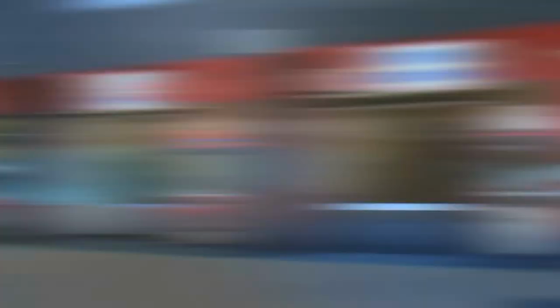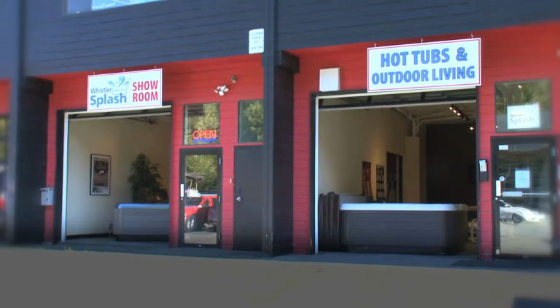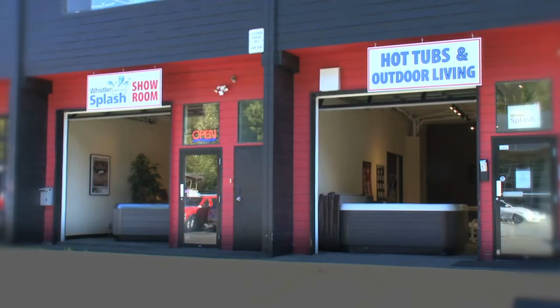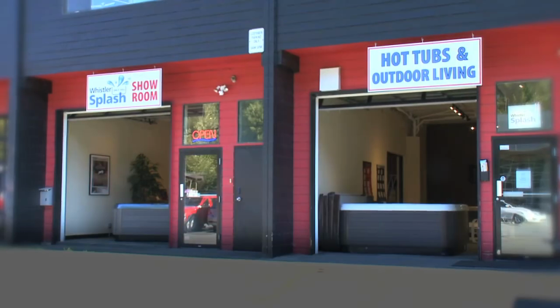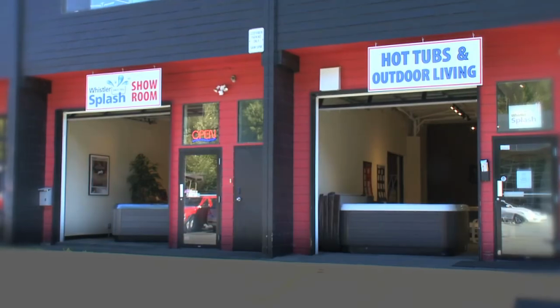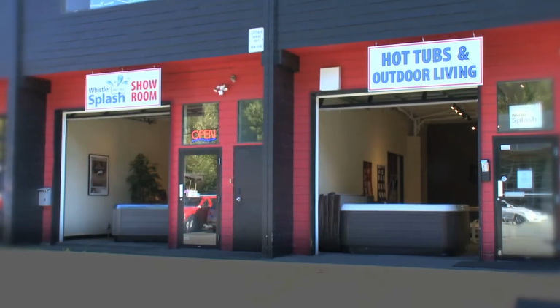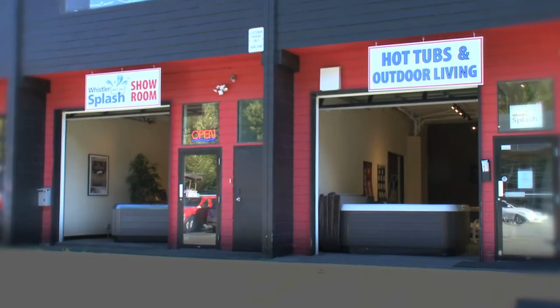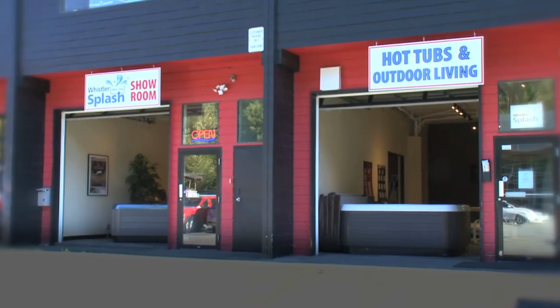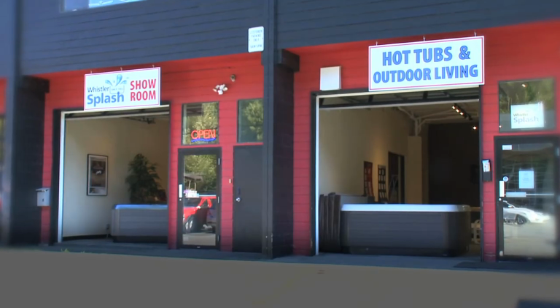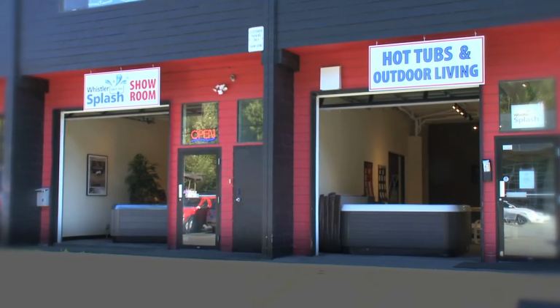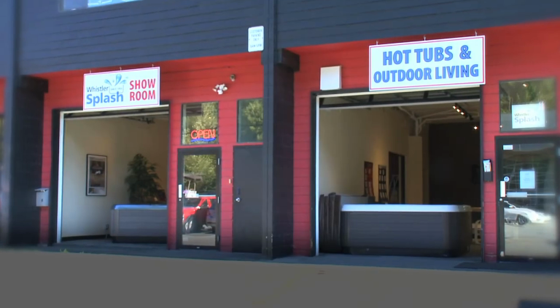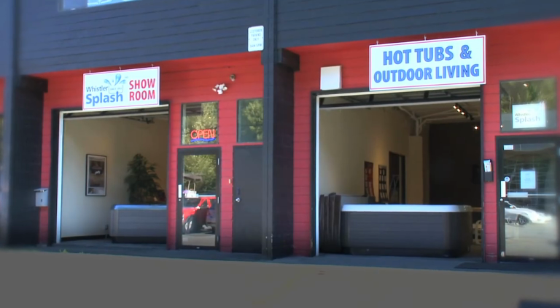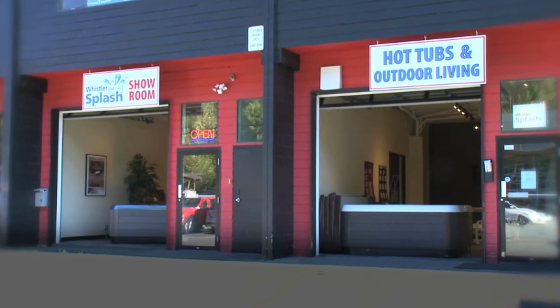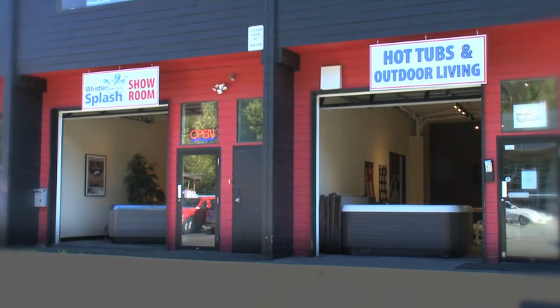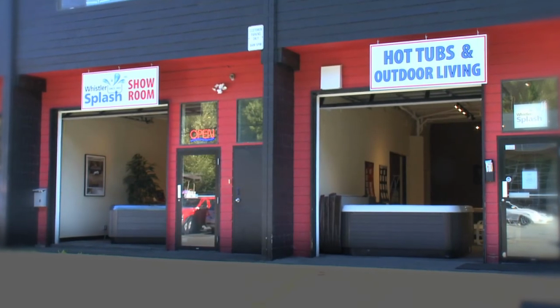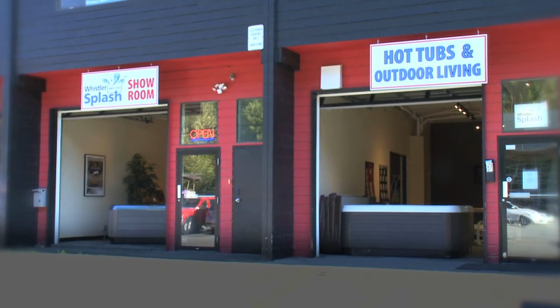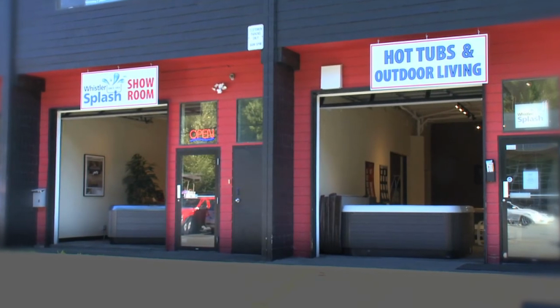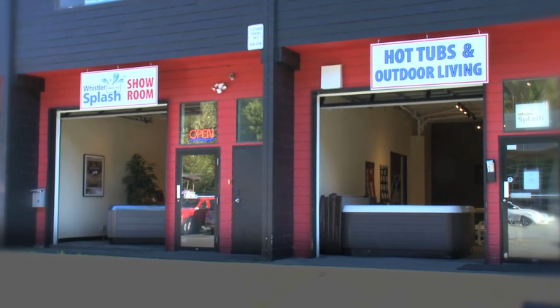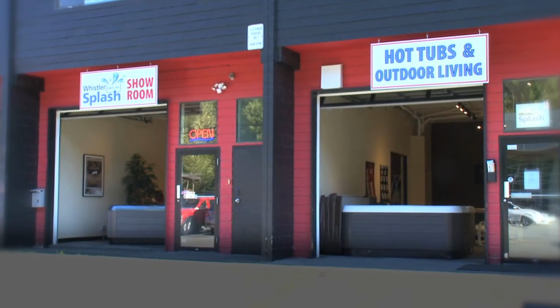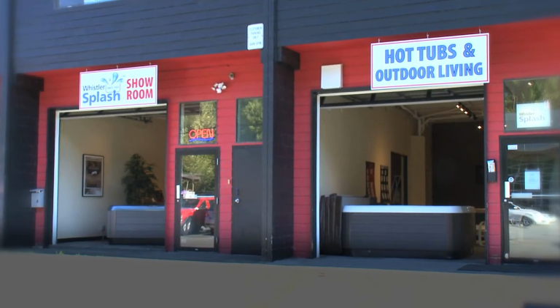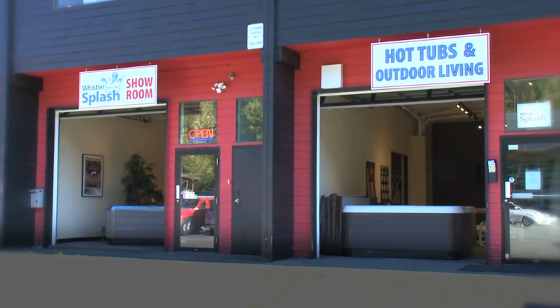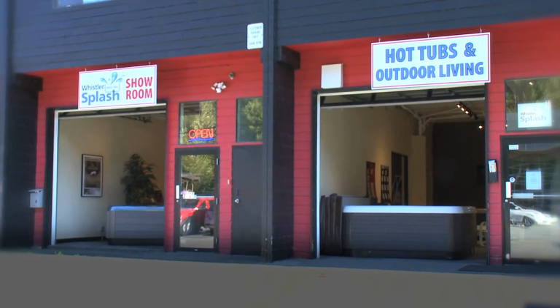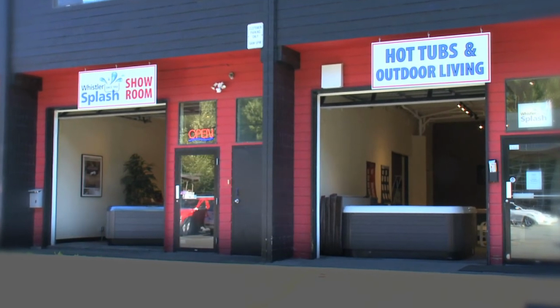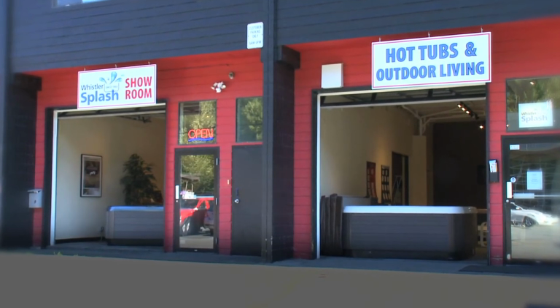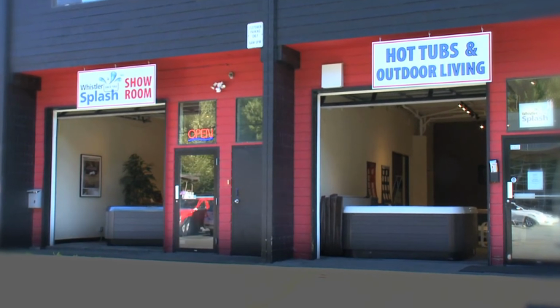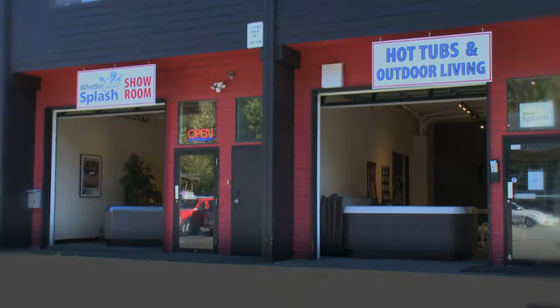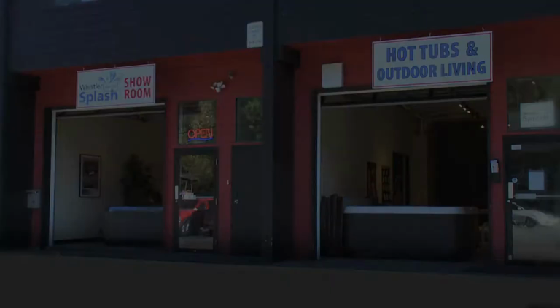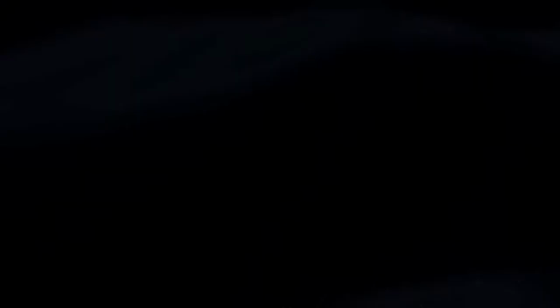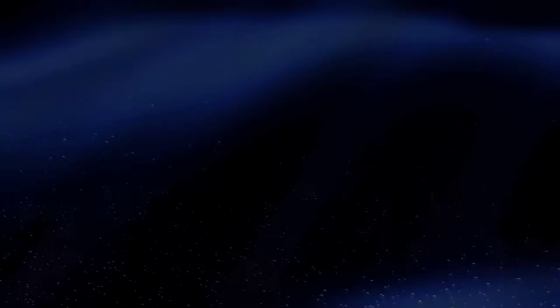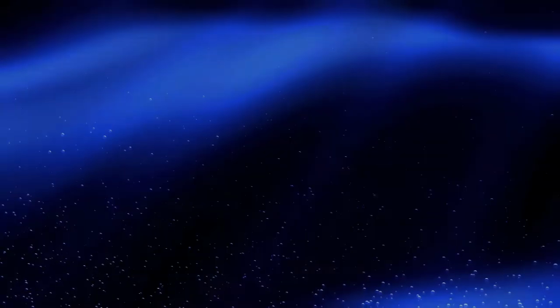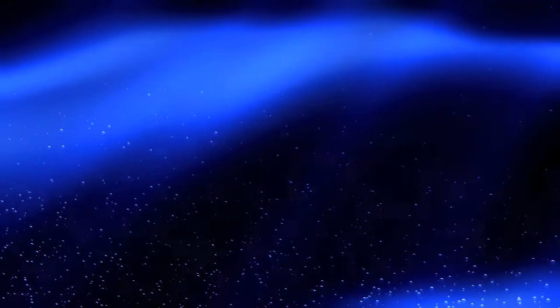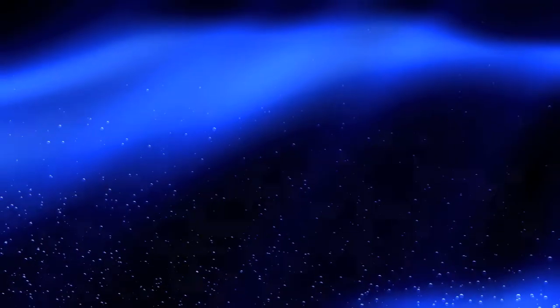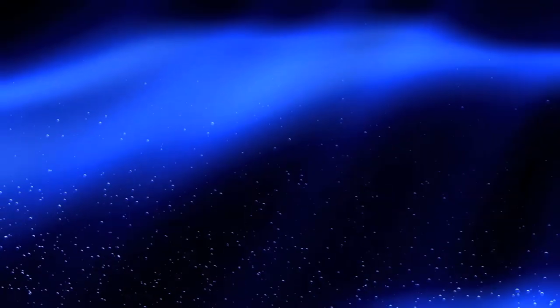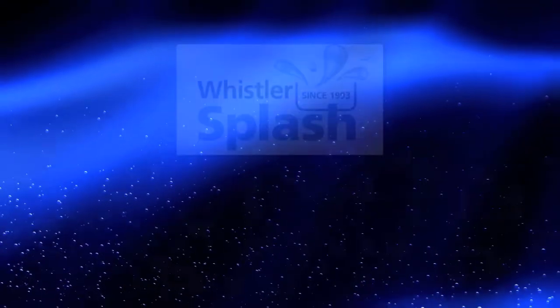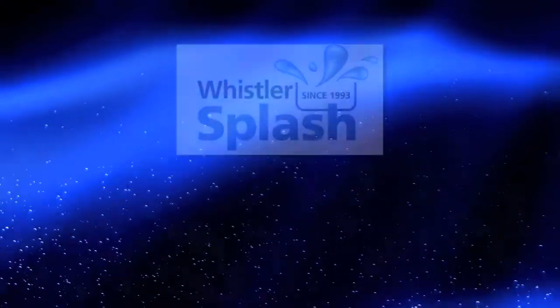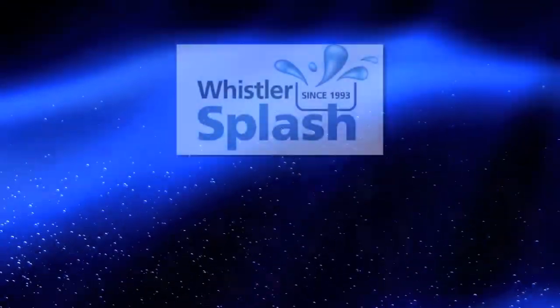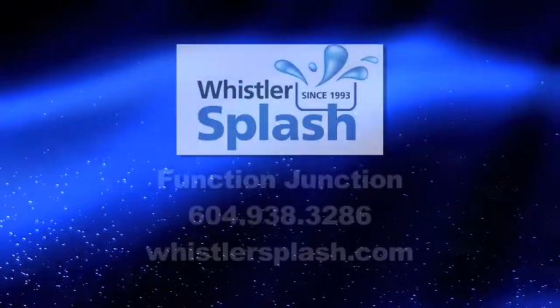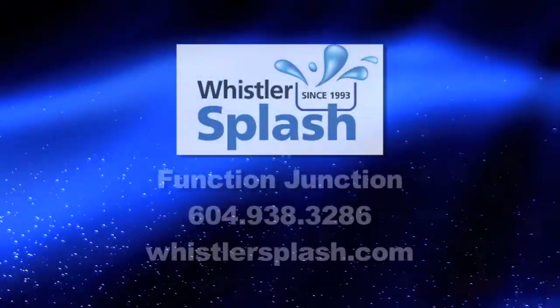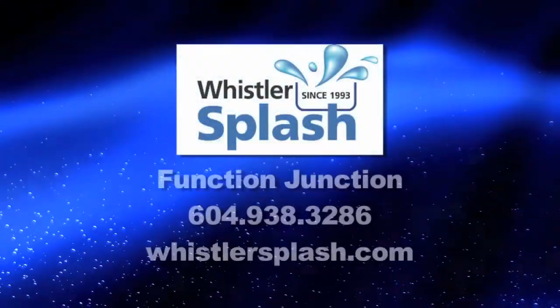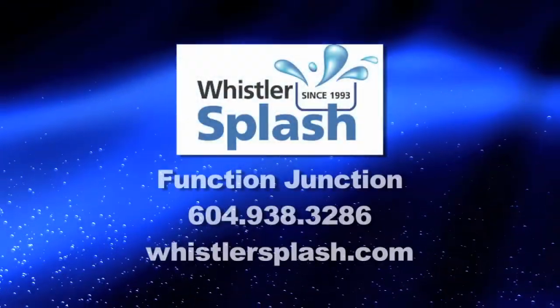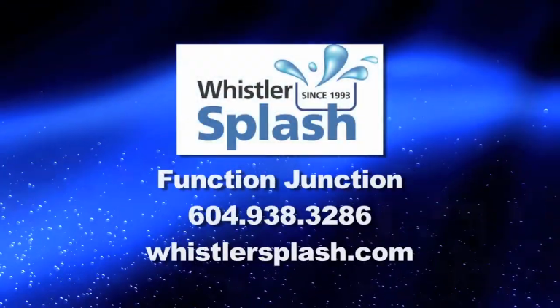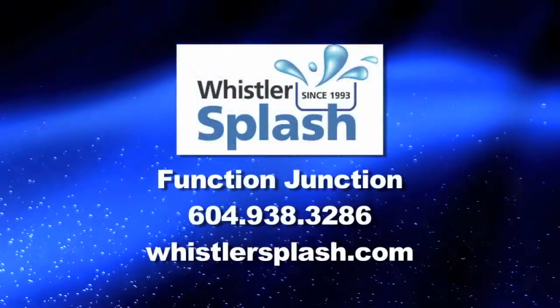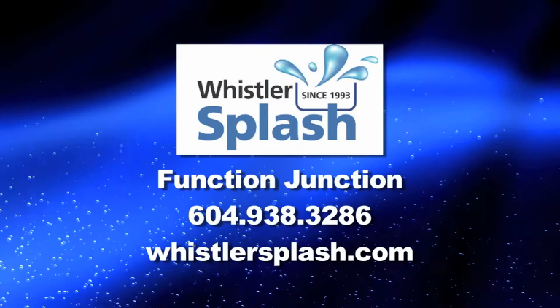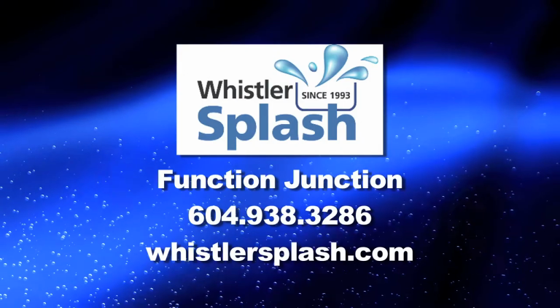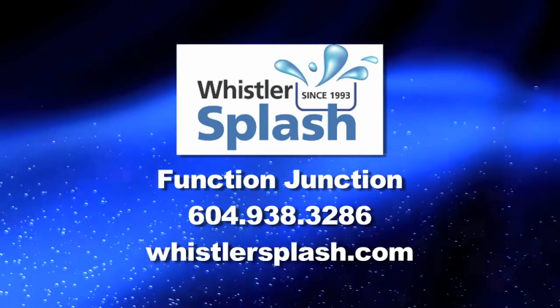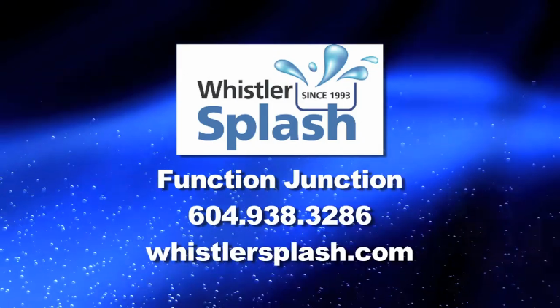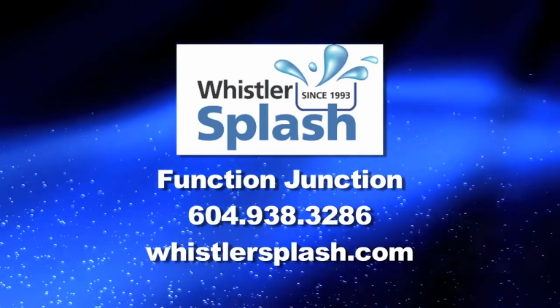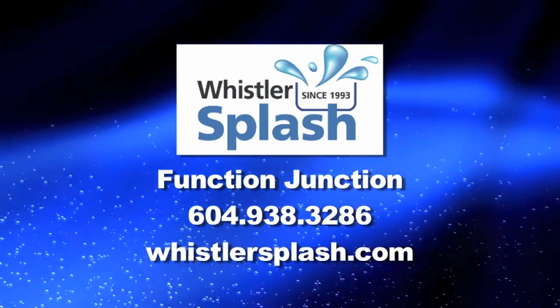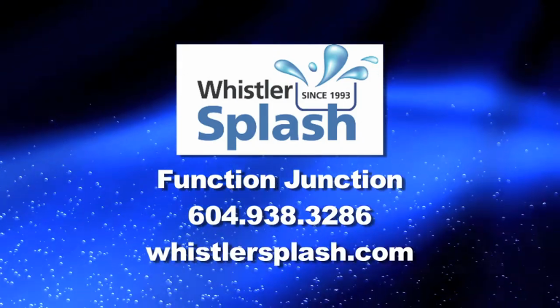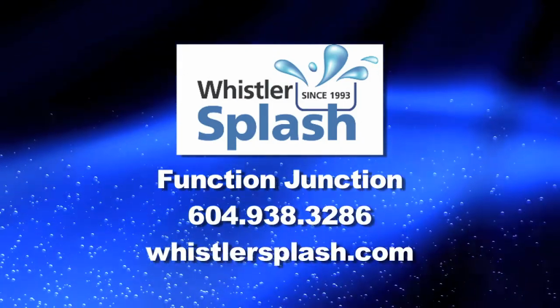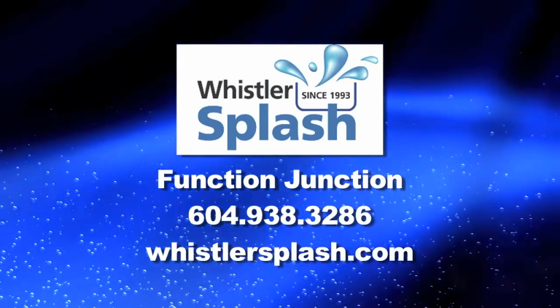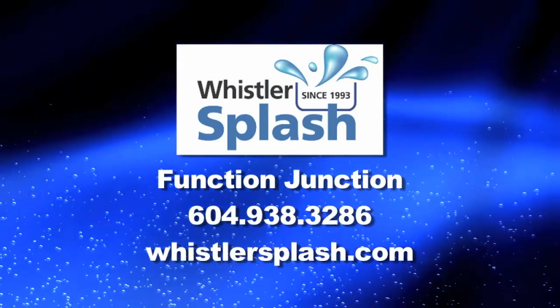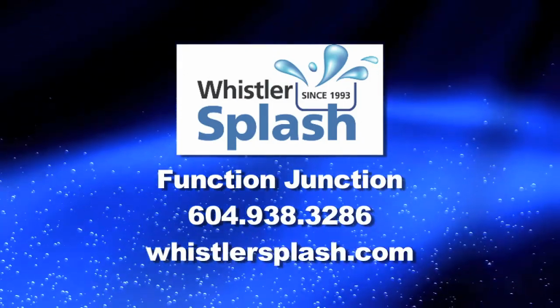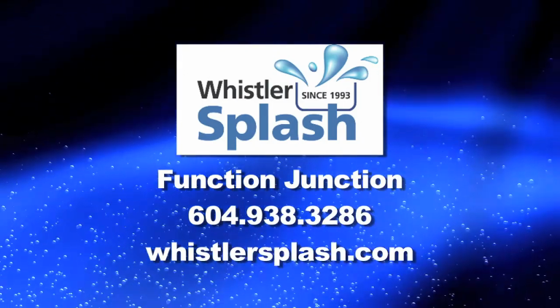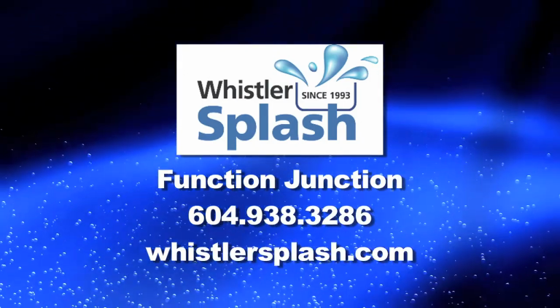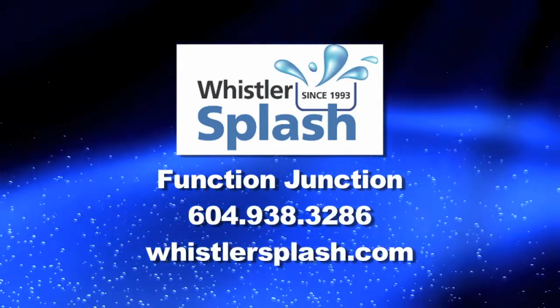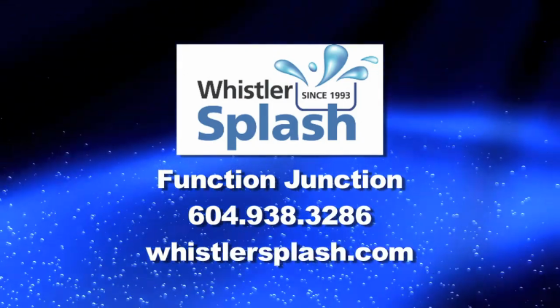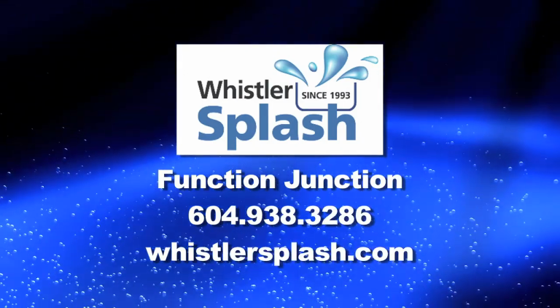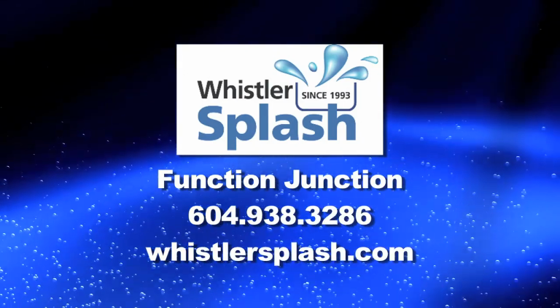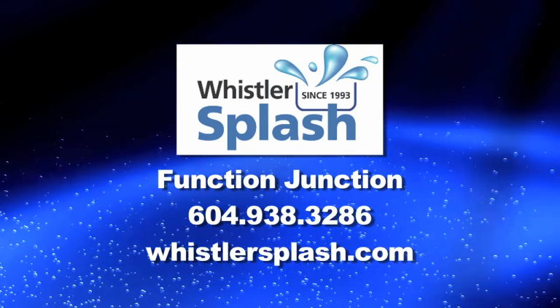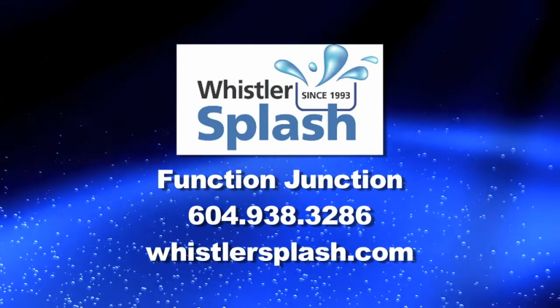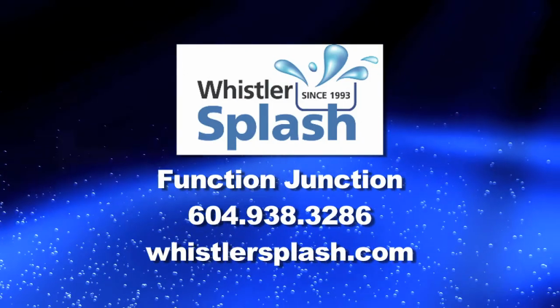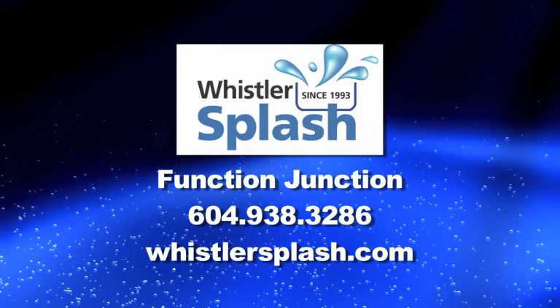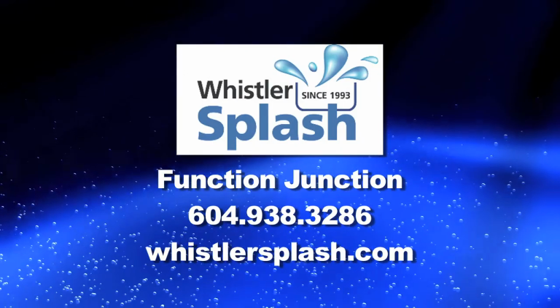The showroom is open Monday through Saturday, 10 to 4. Drop by Function Junction for all your backyard needs, or advice from one of our pool professionals.